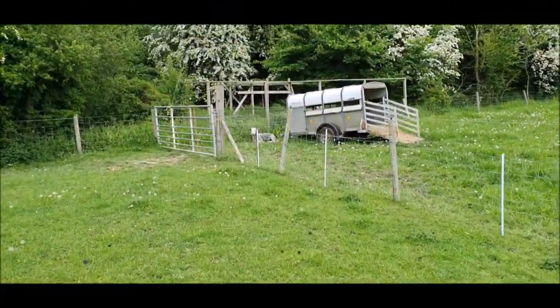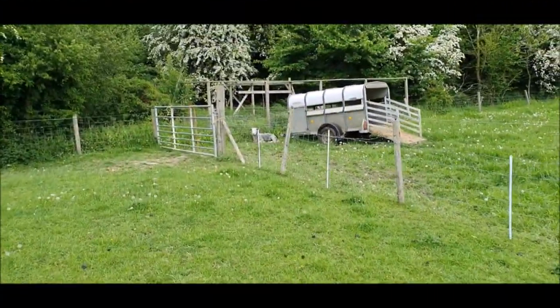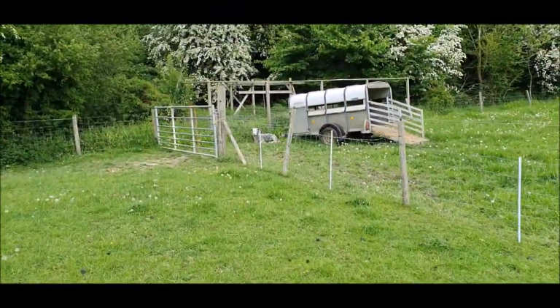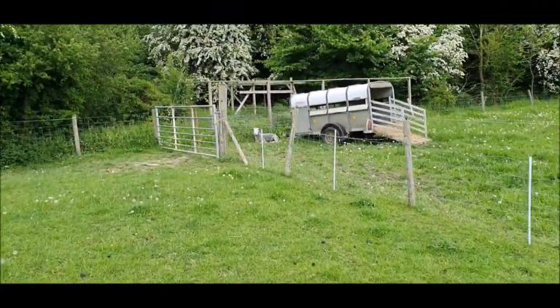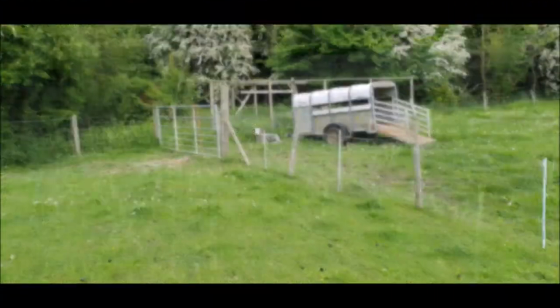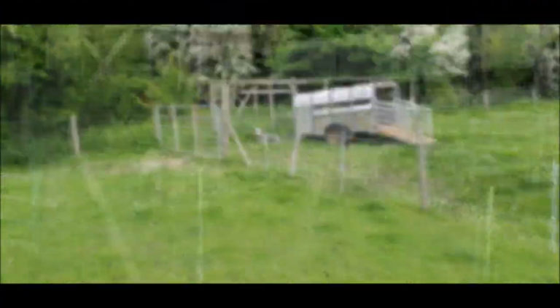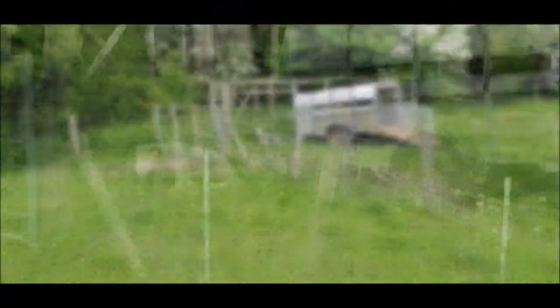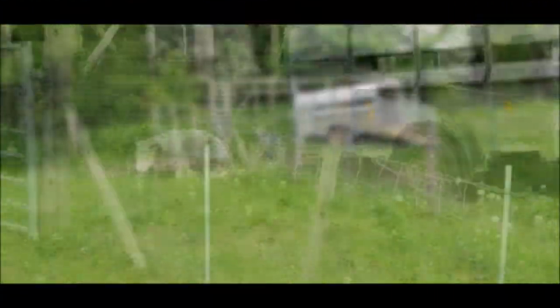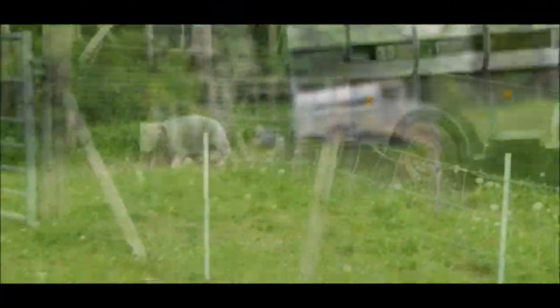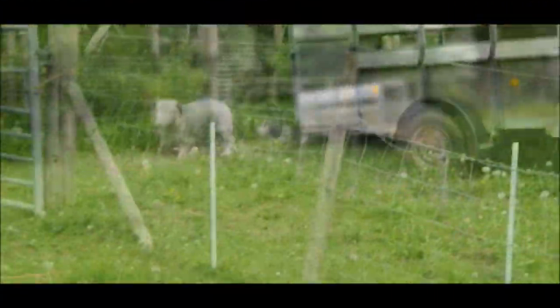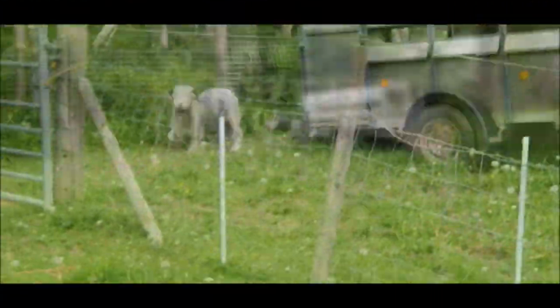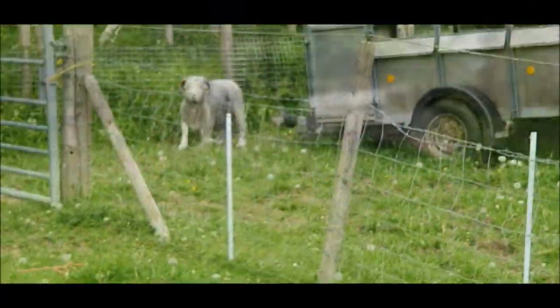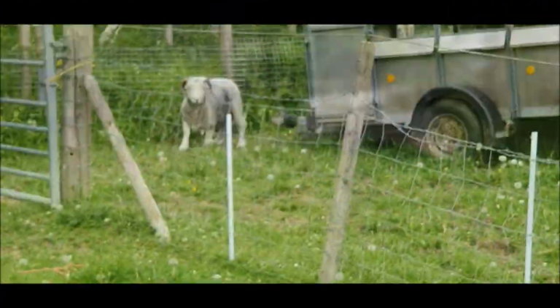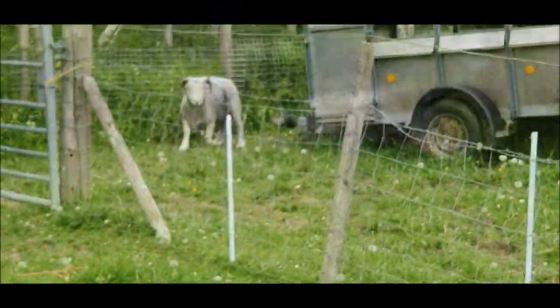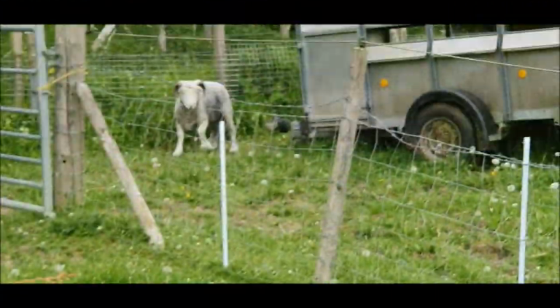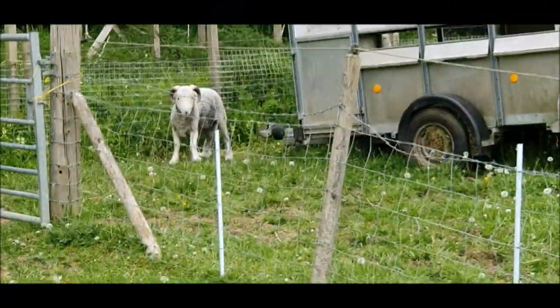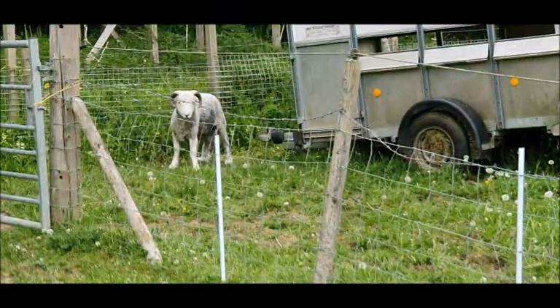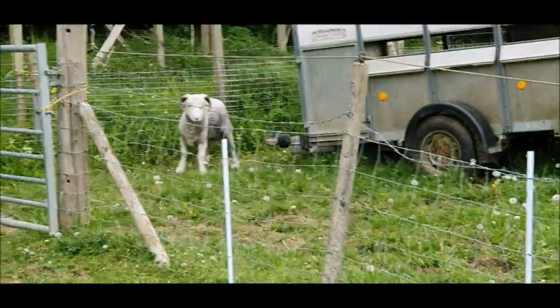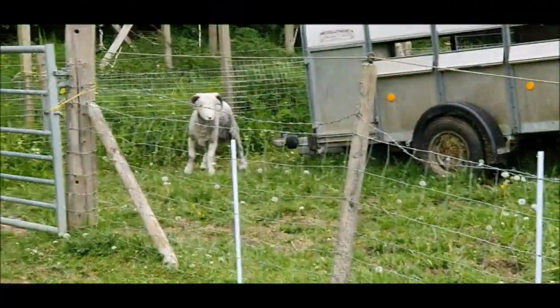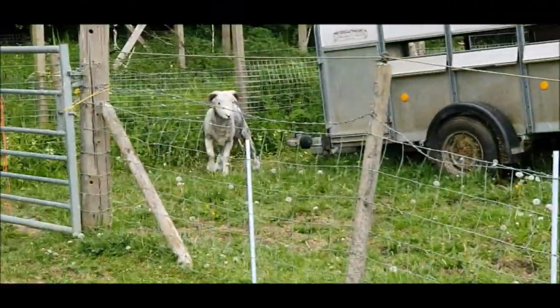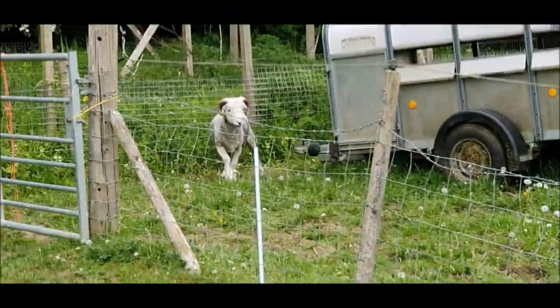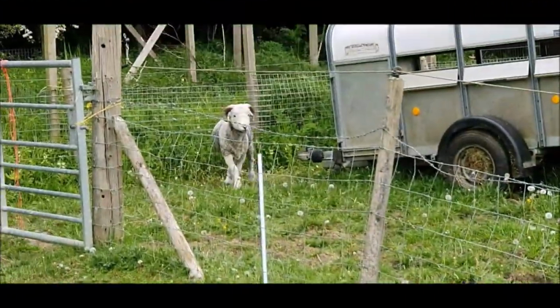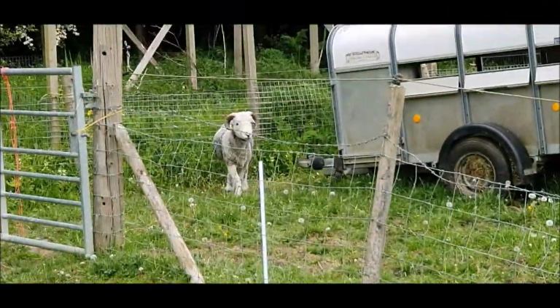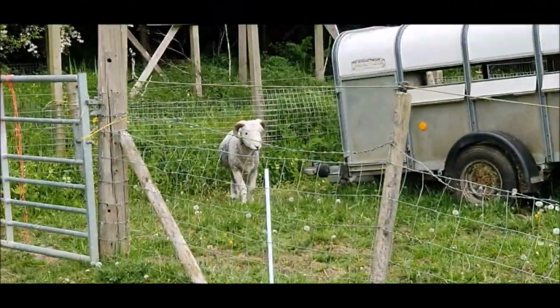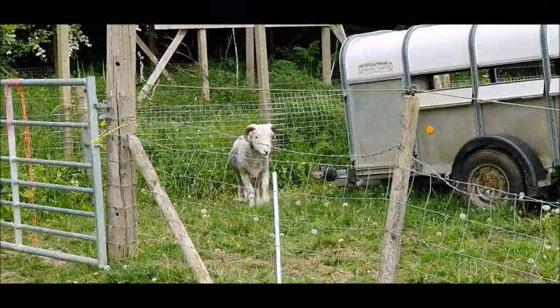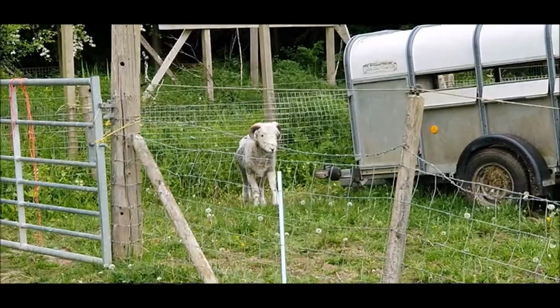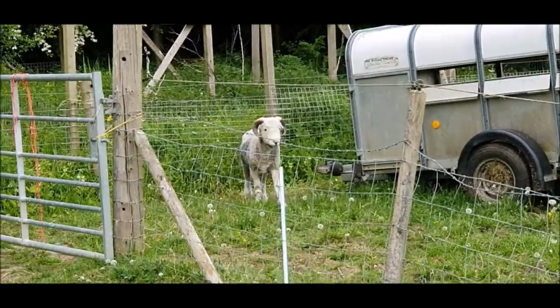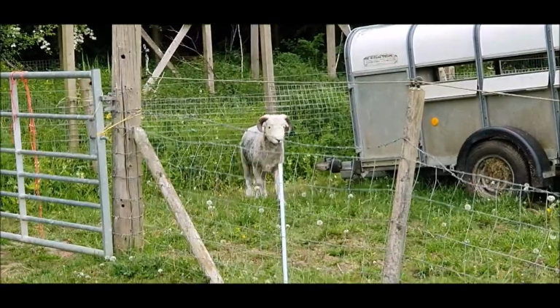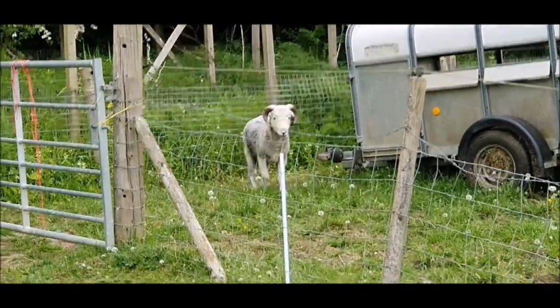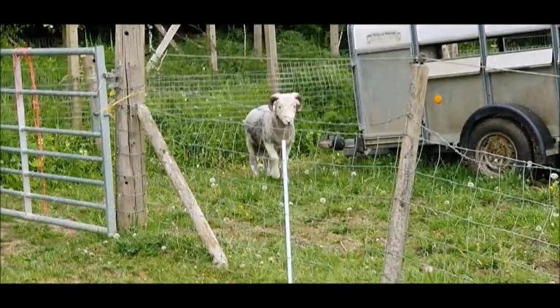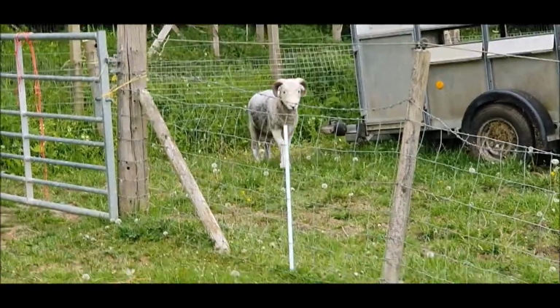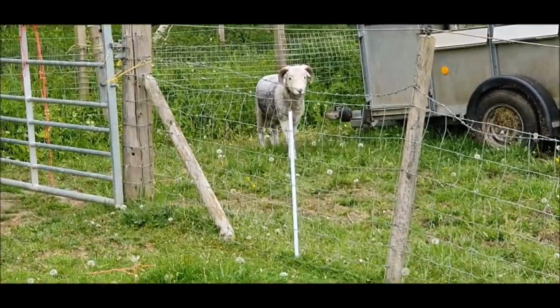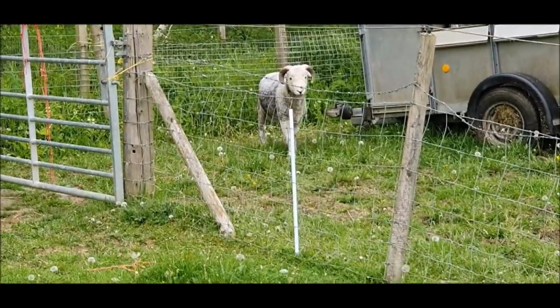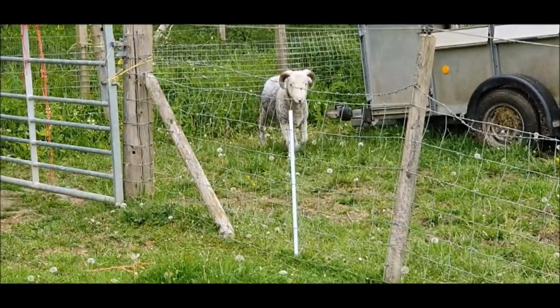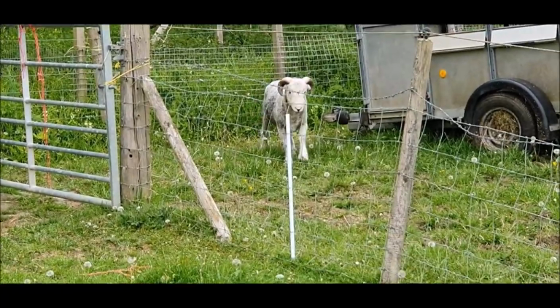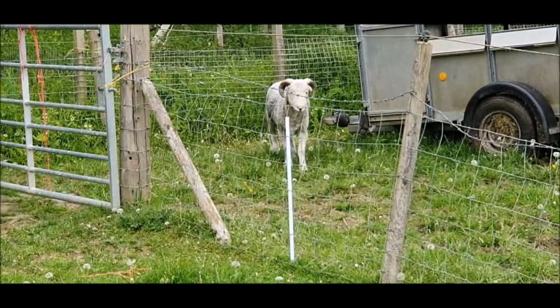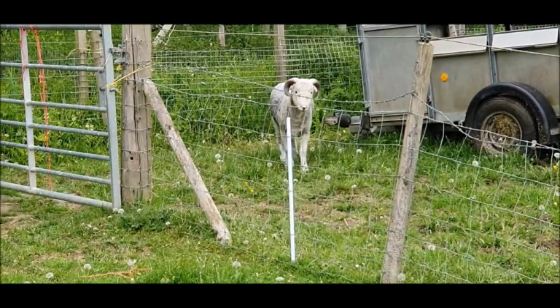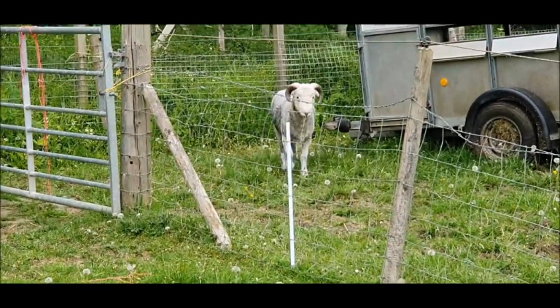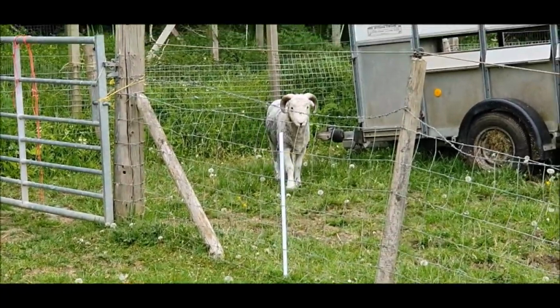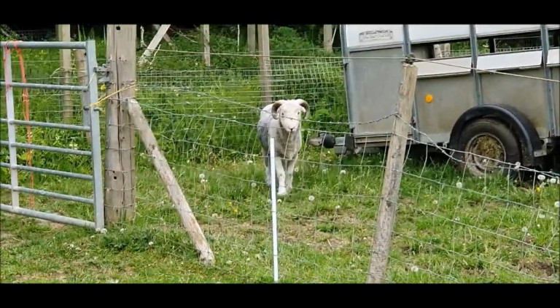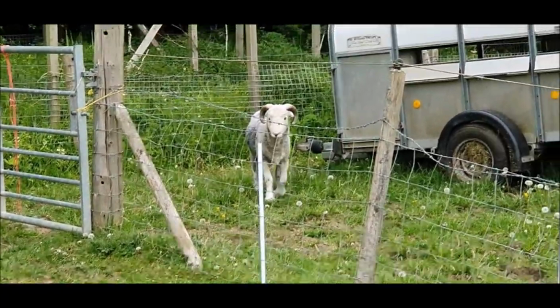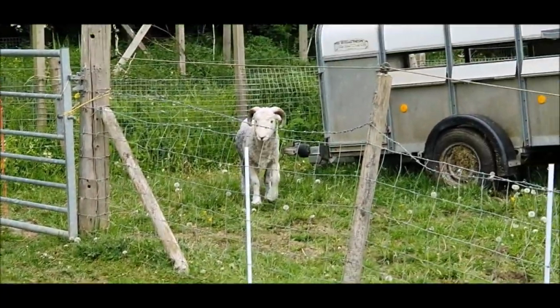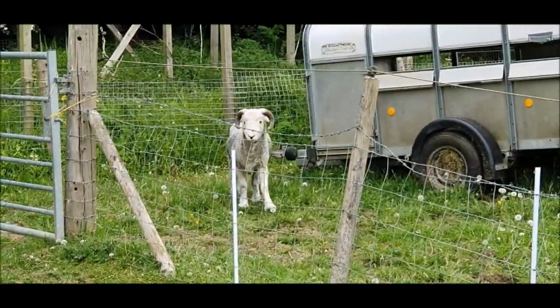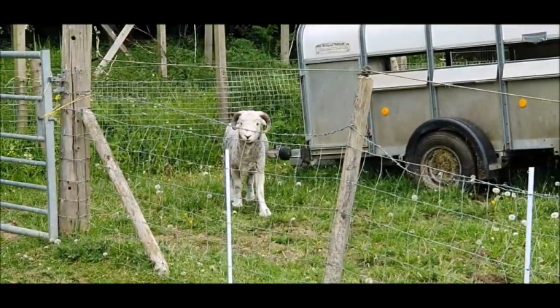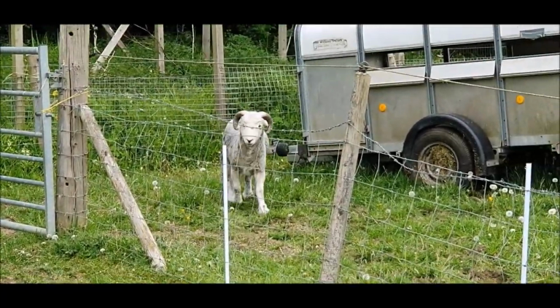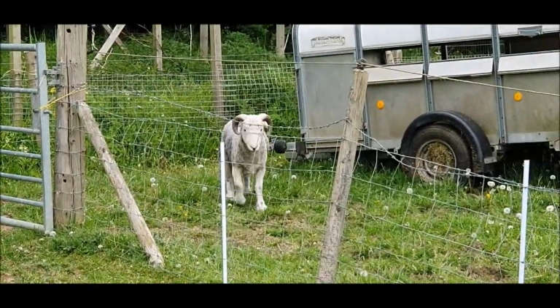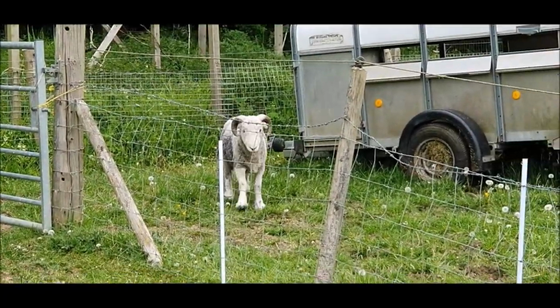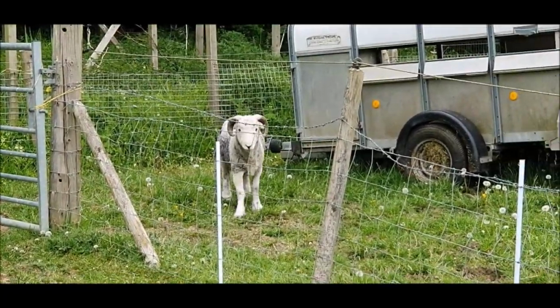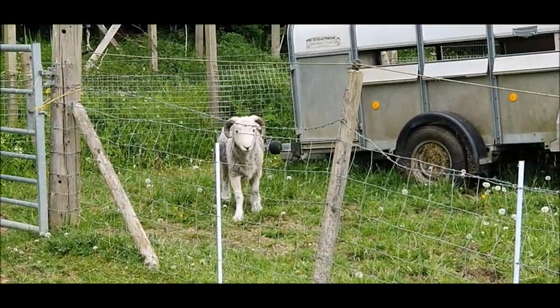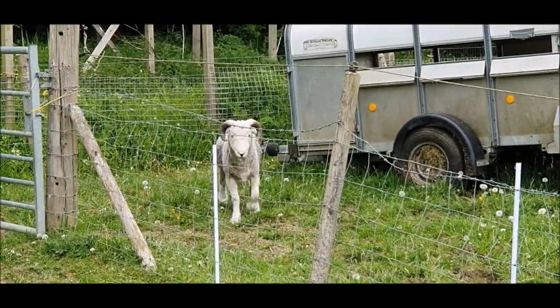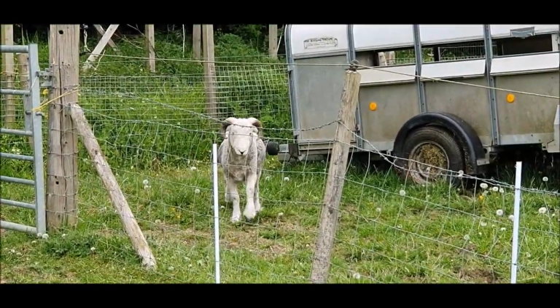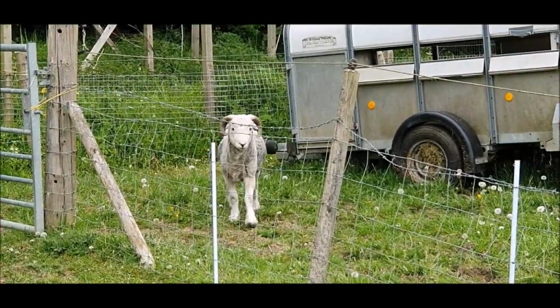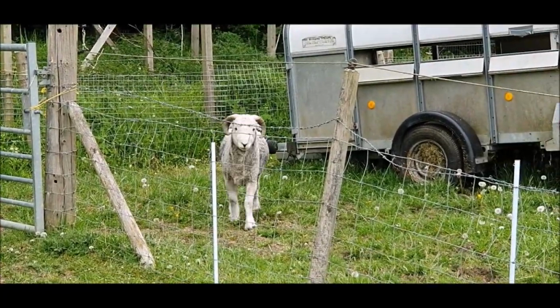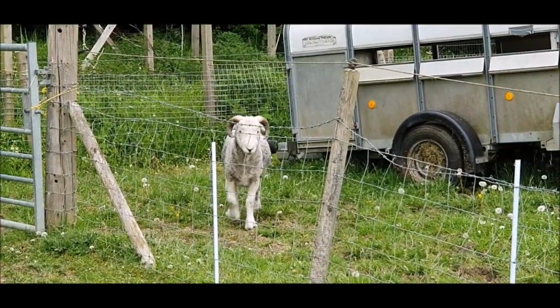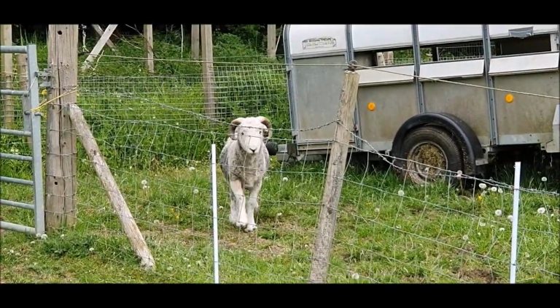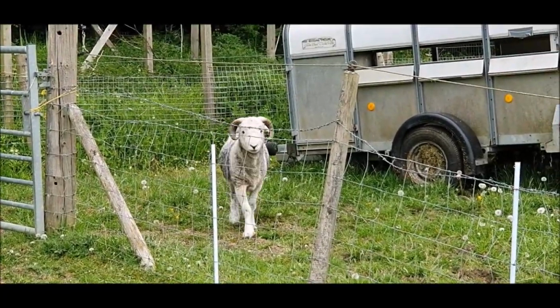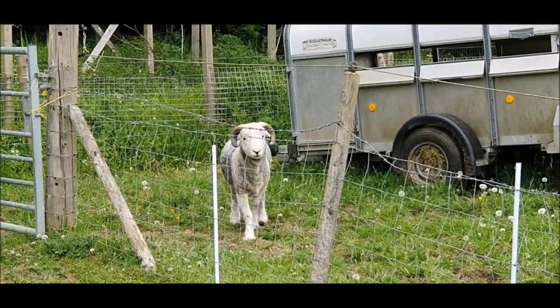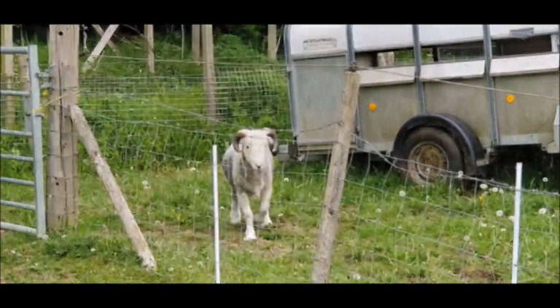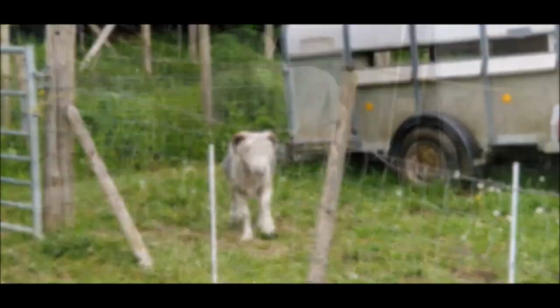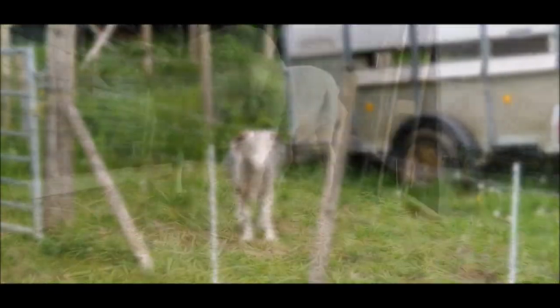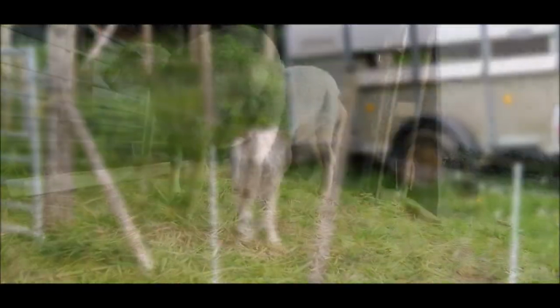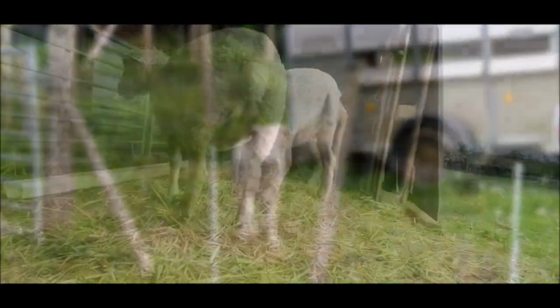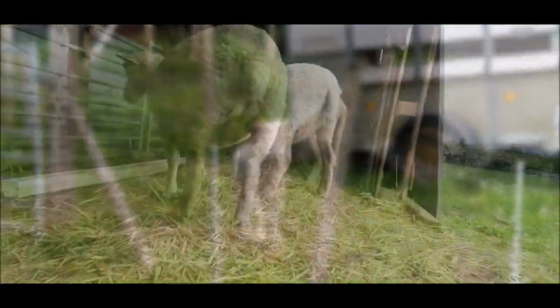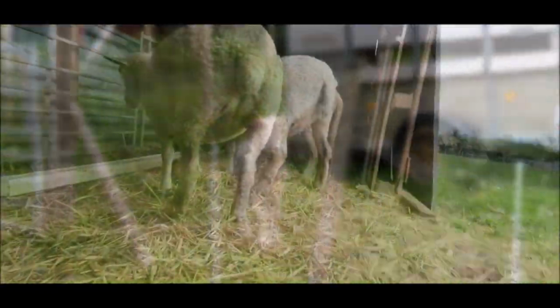Hegy was becoming a bit of a pain chasing the girls, and we think they're about to come into lamb, so we put him in his own little paddock out of the way.